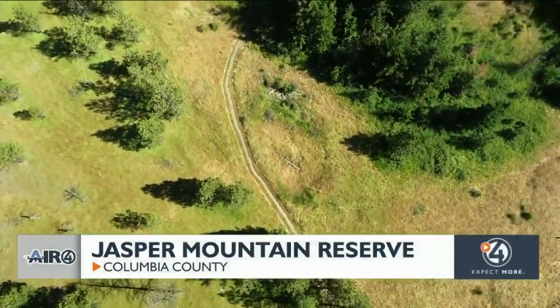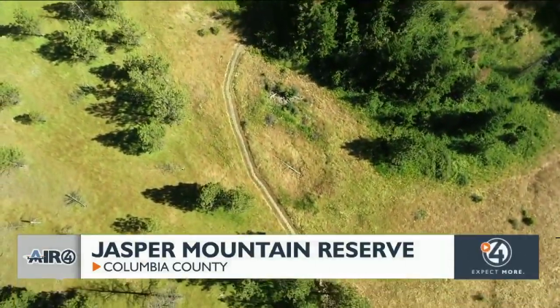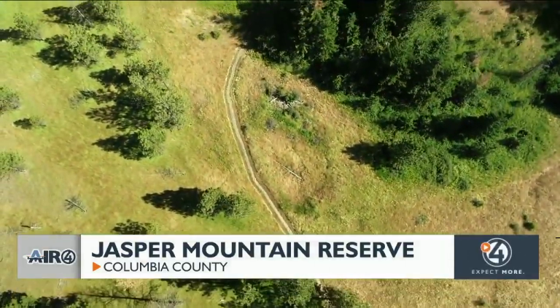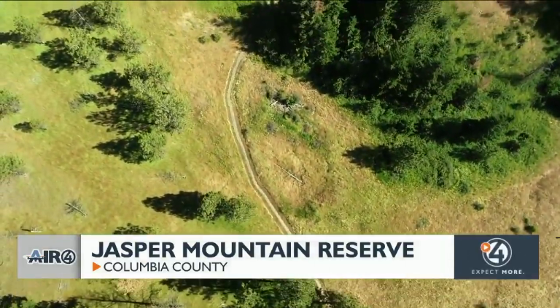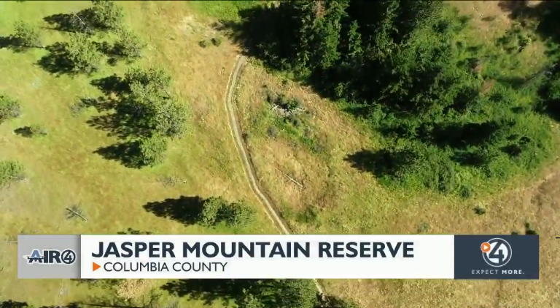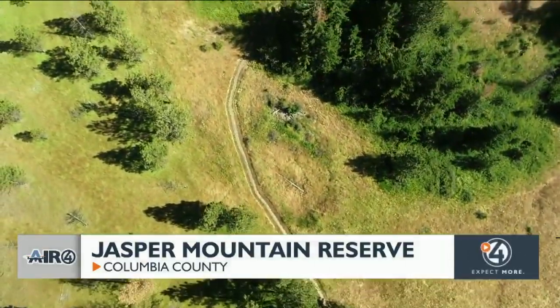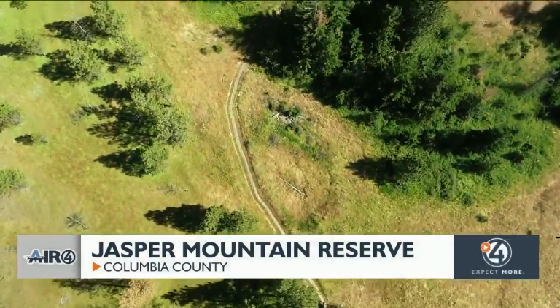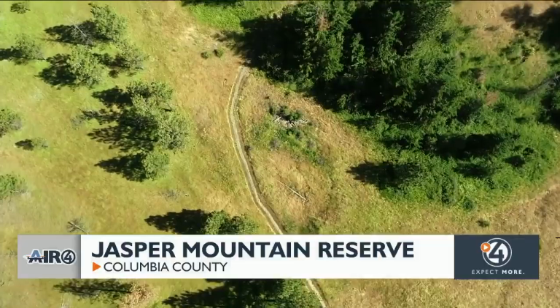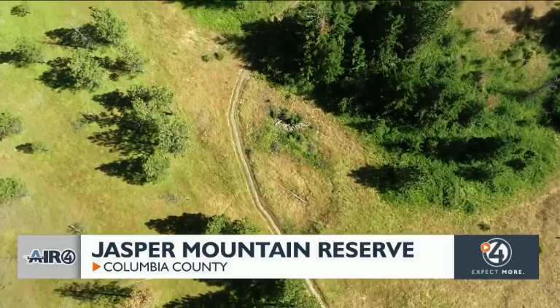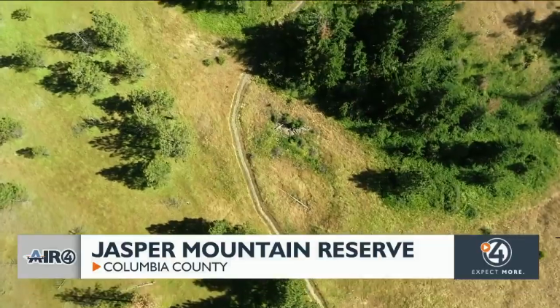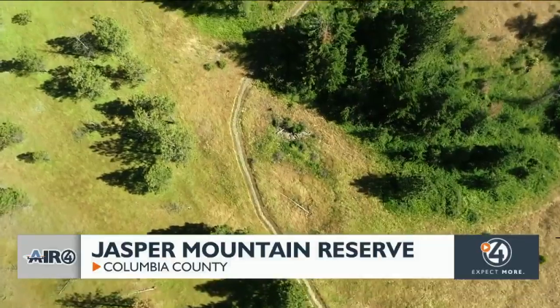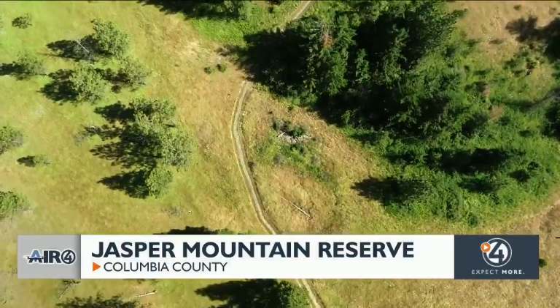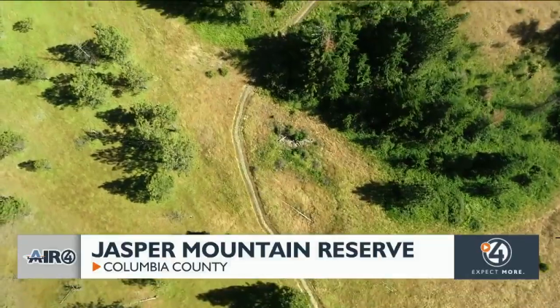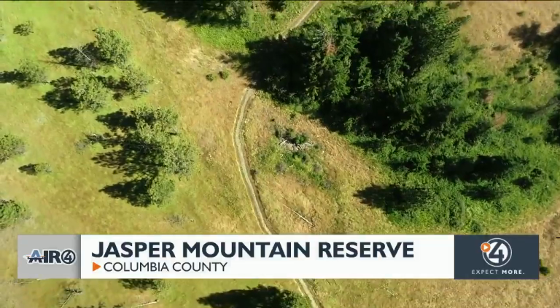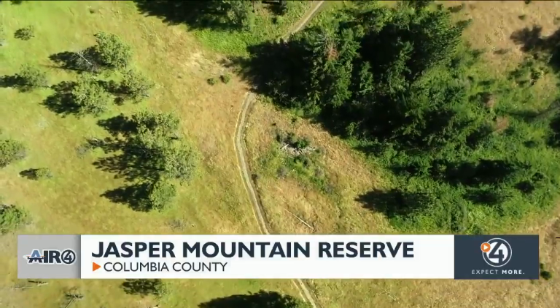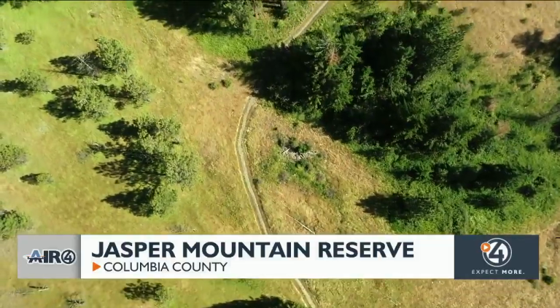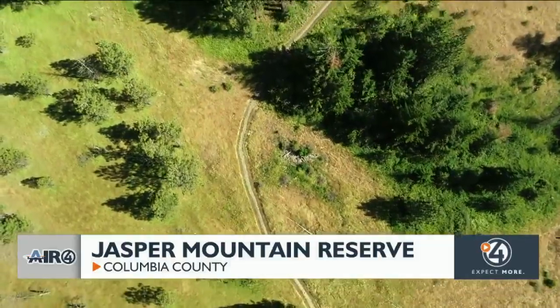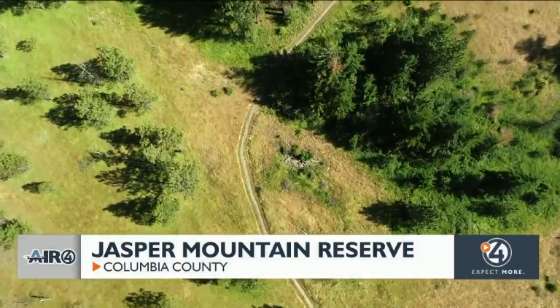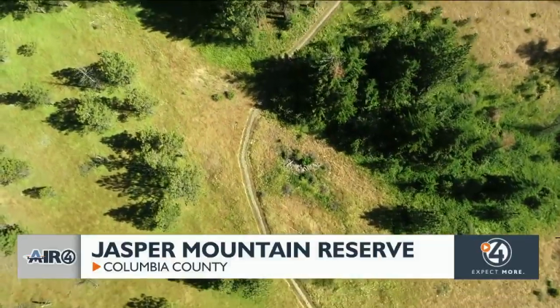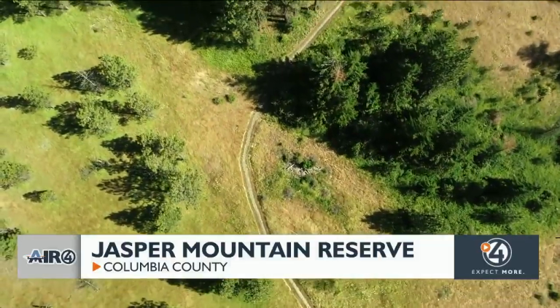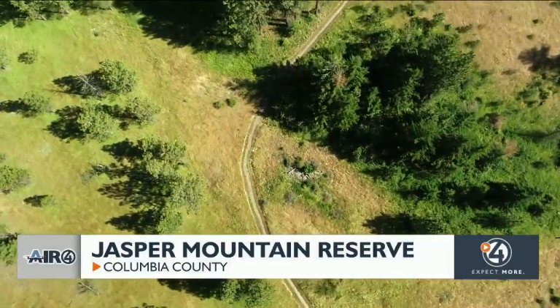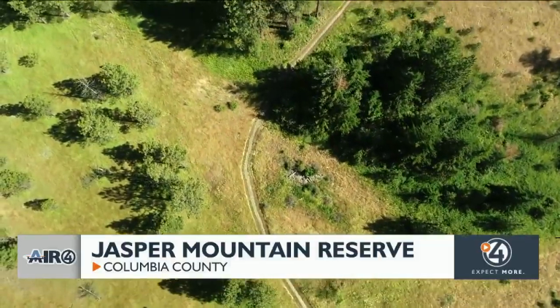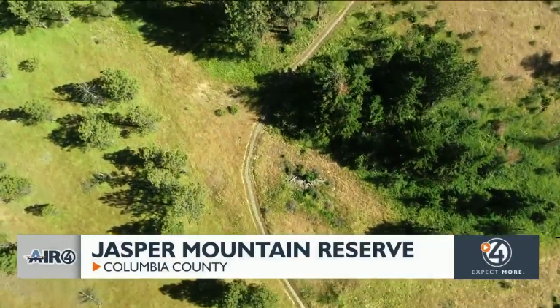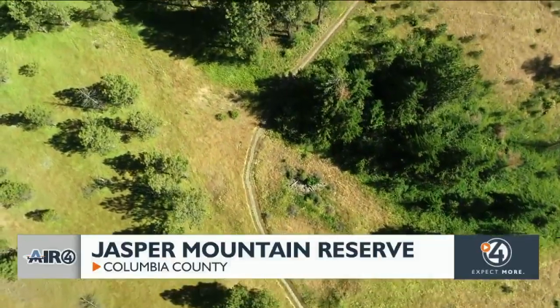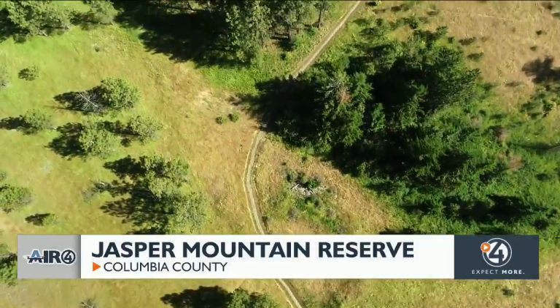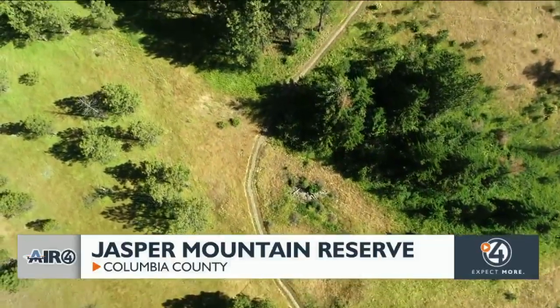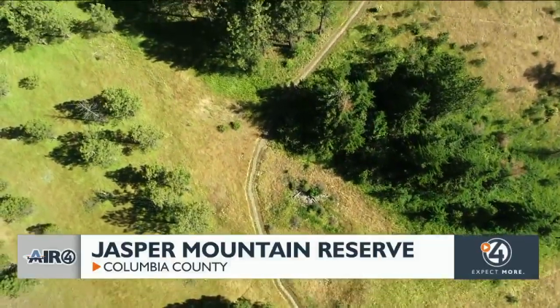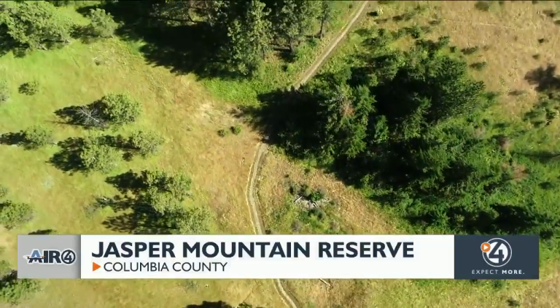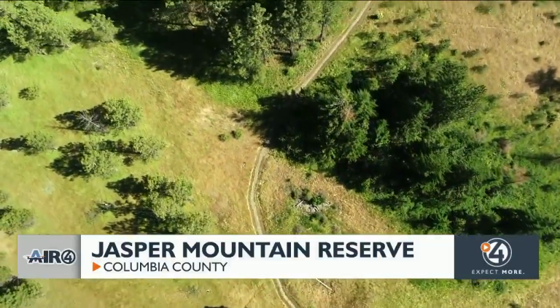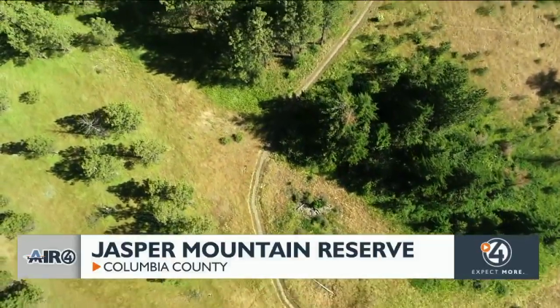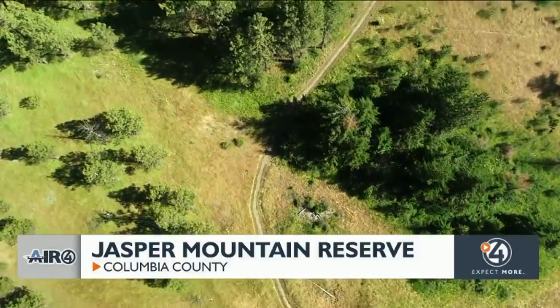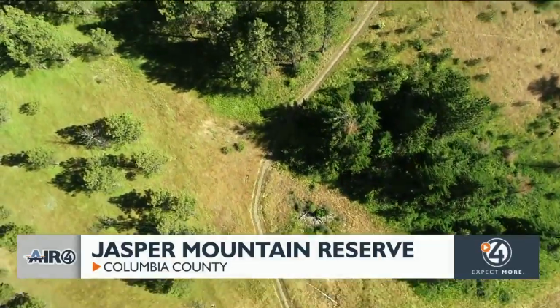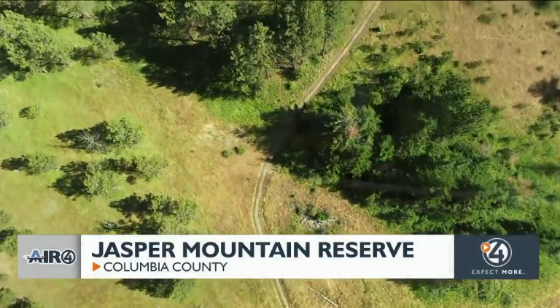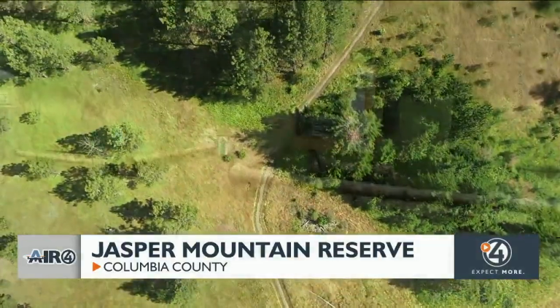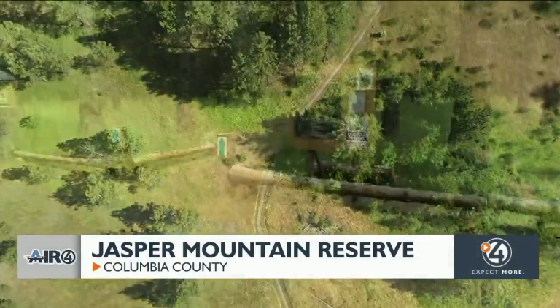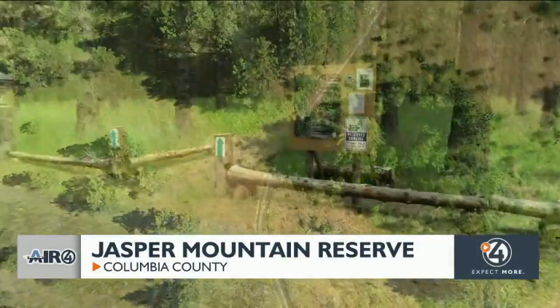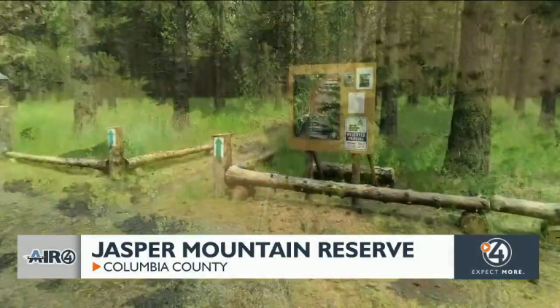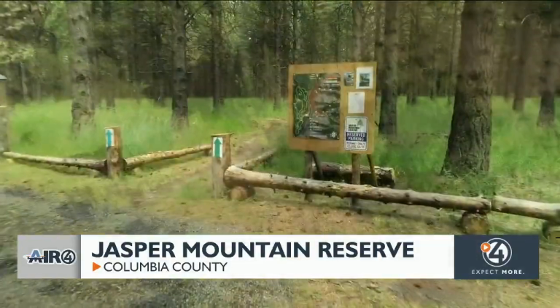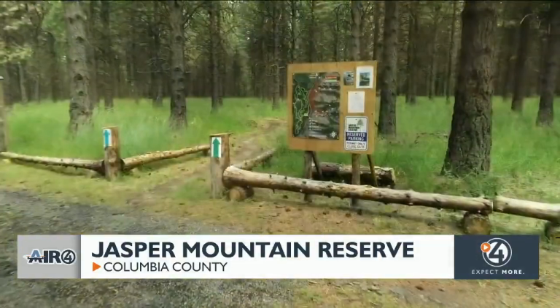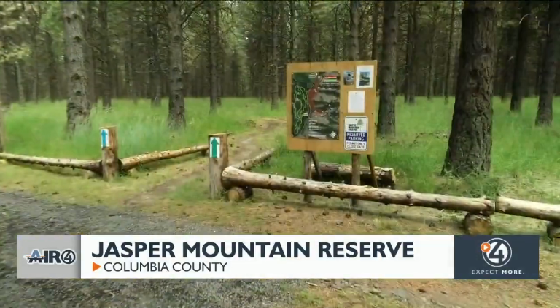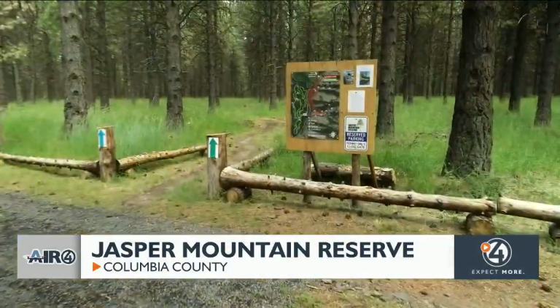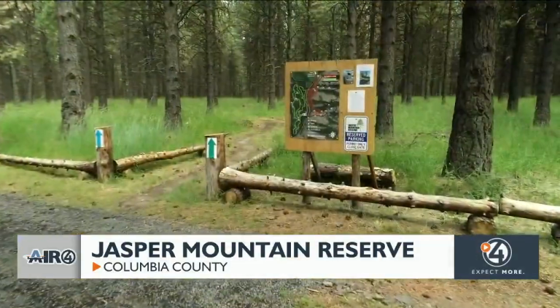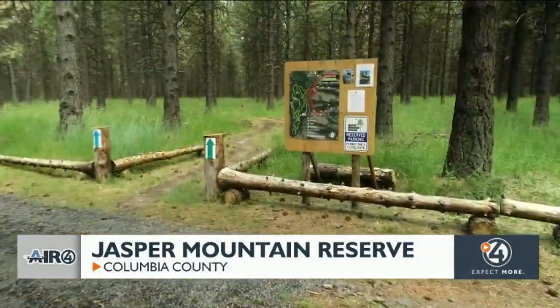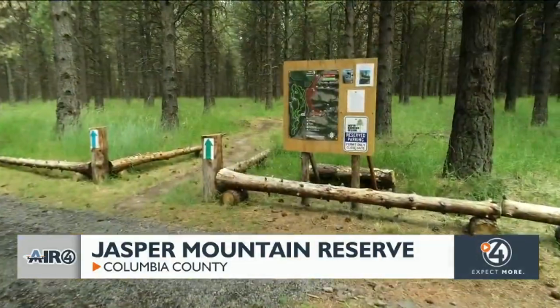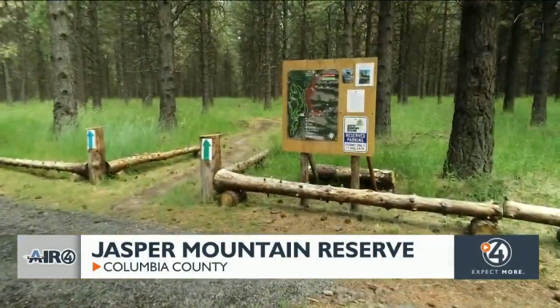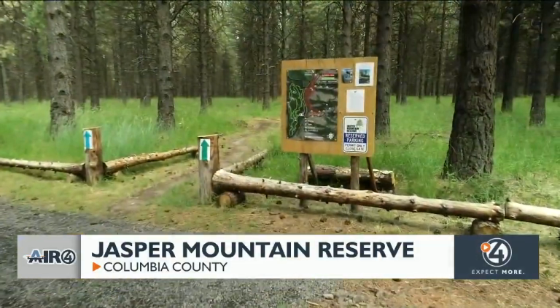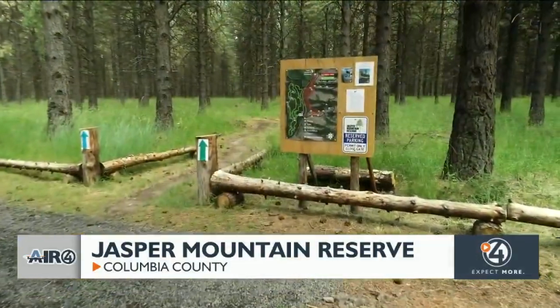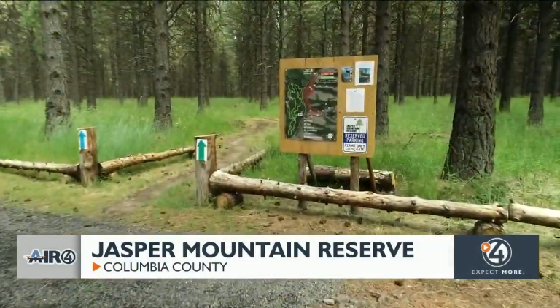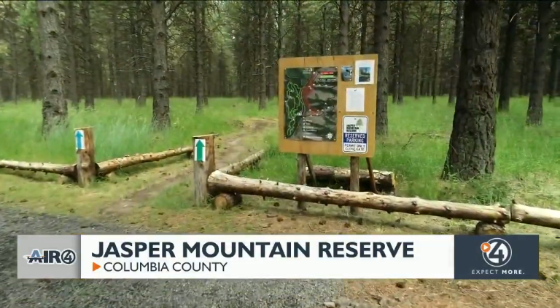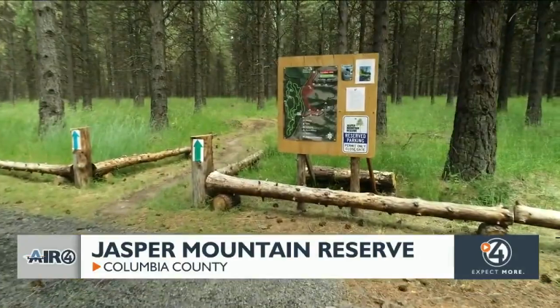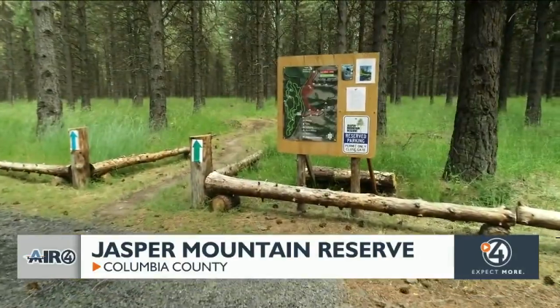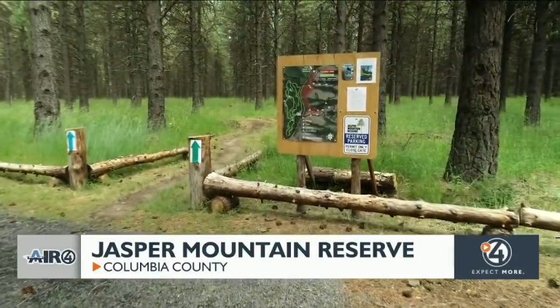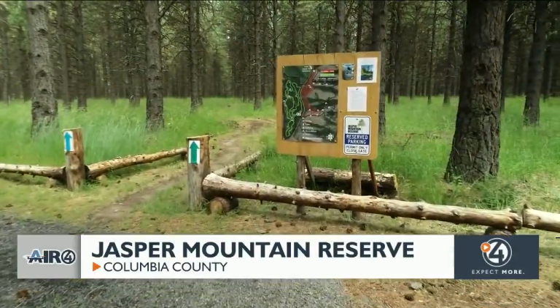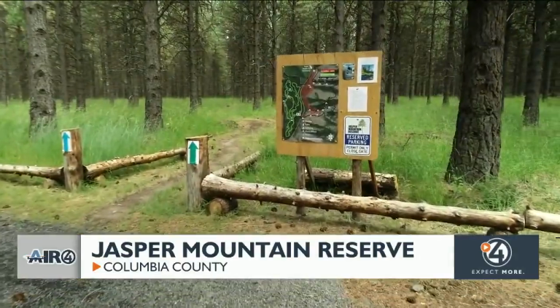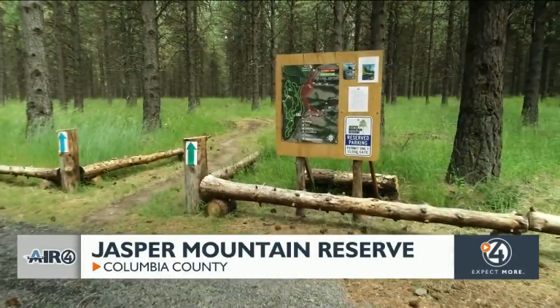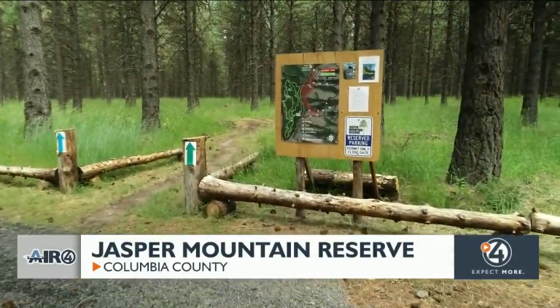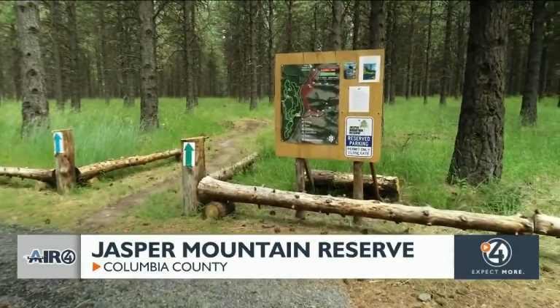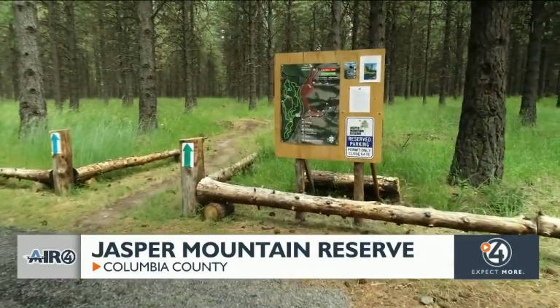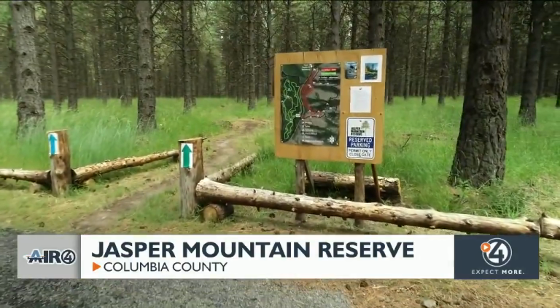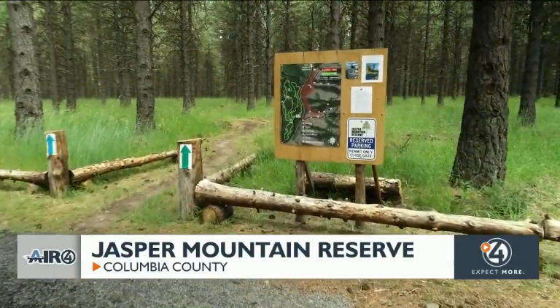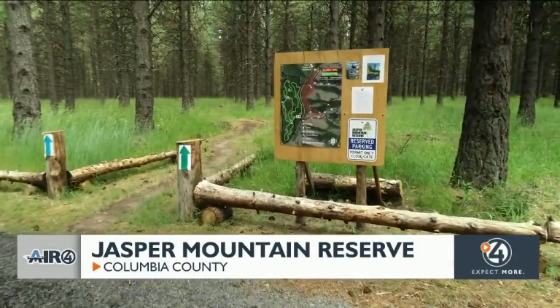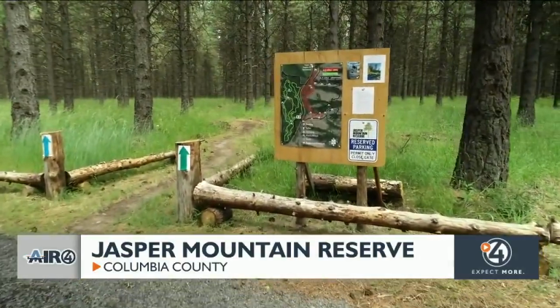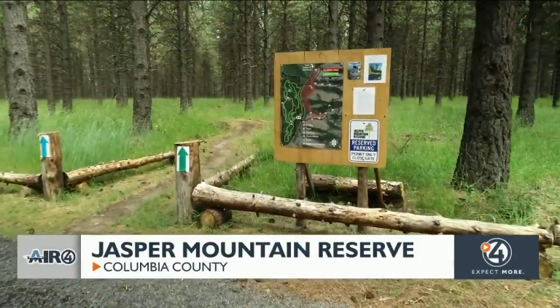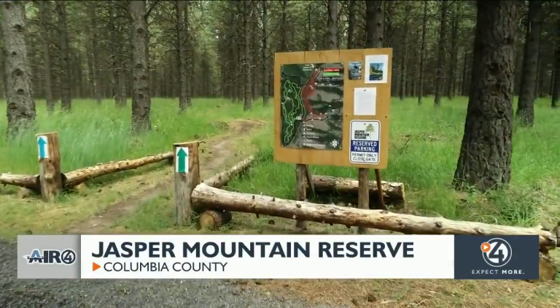The reserve has 13.1 miles in aggregate of hiking trails — exactly the distance of a half marathon. We have three trails.